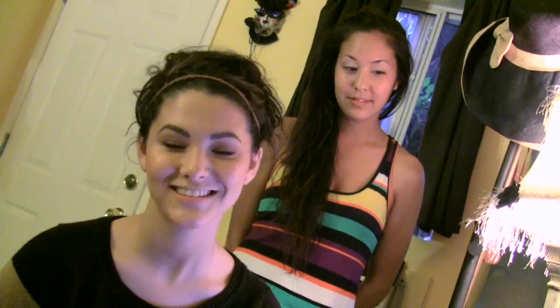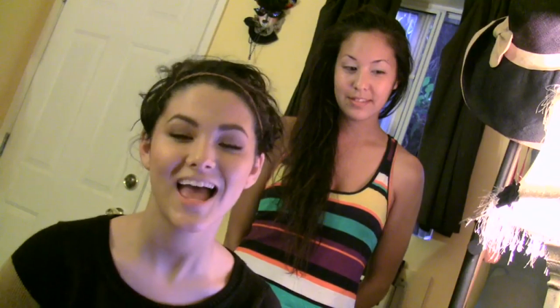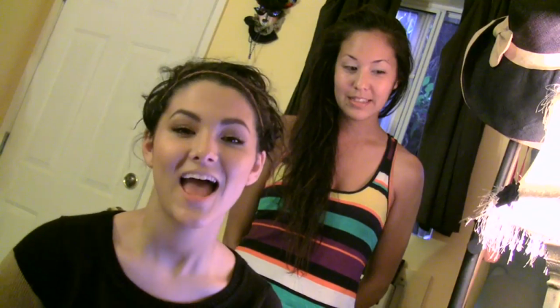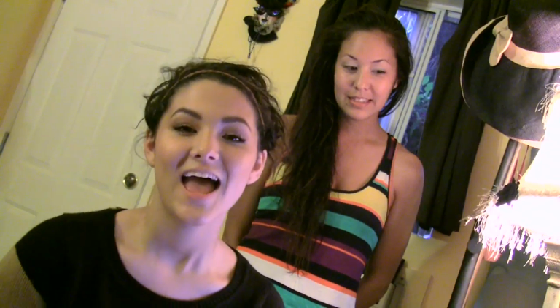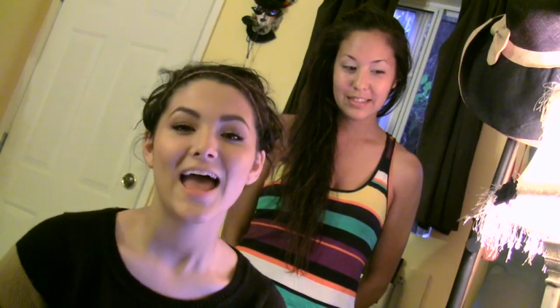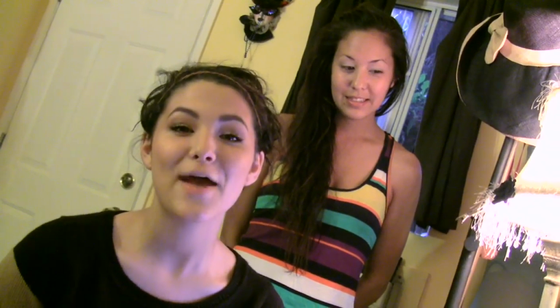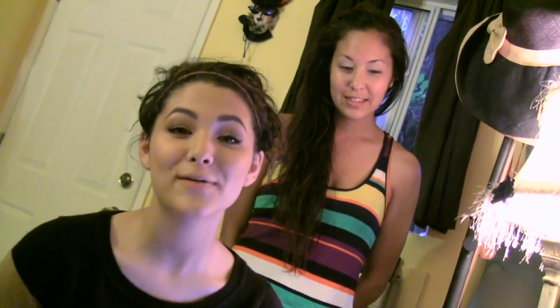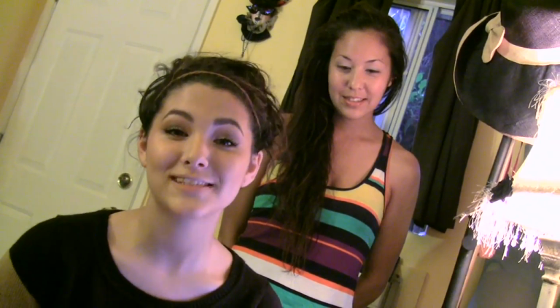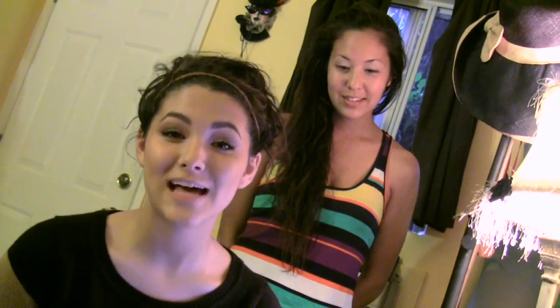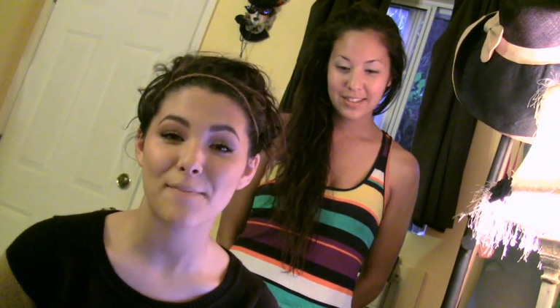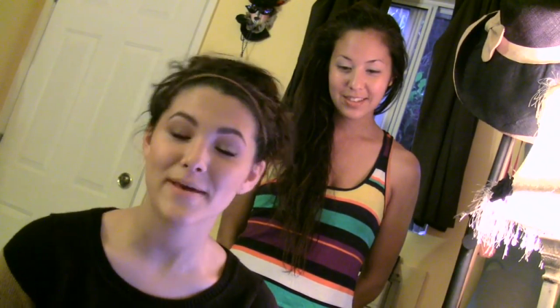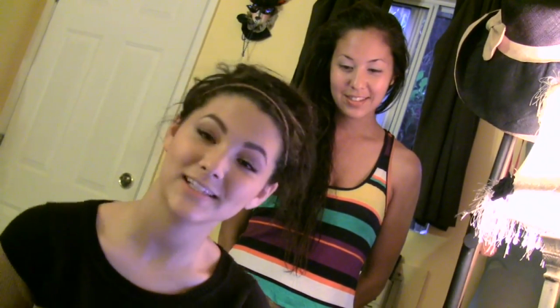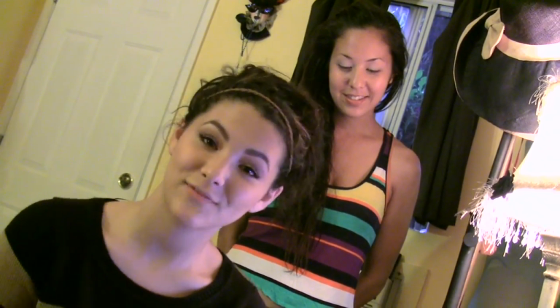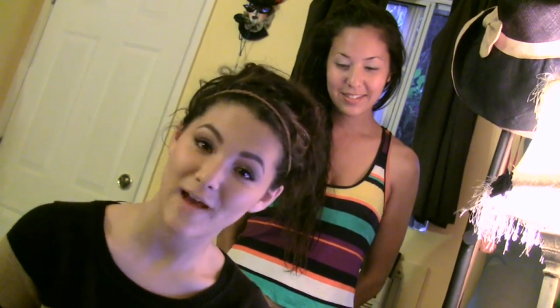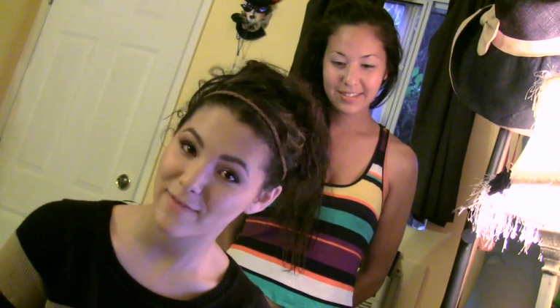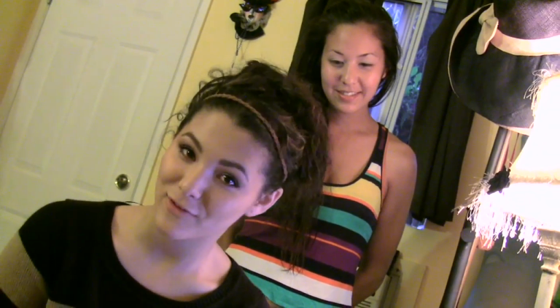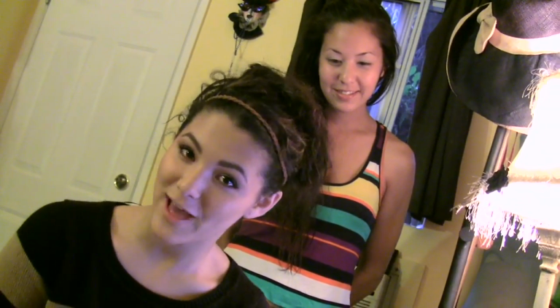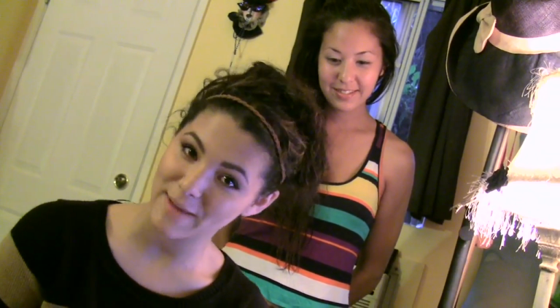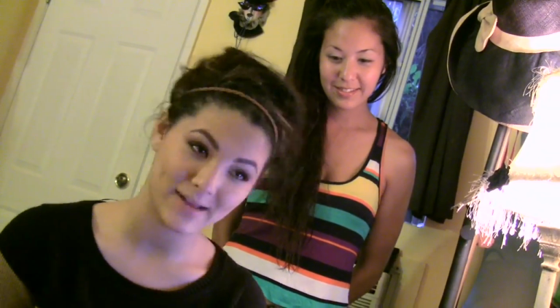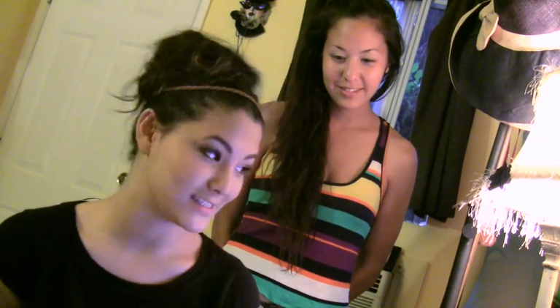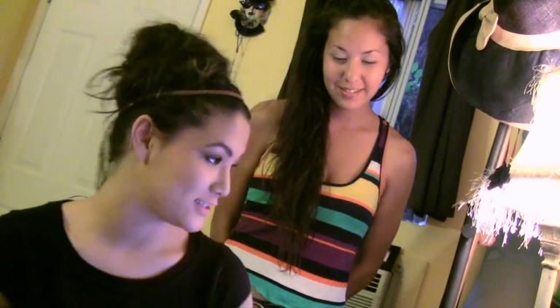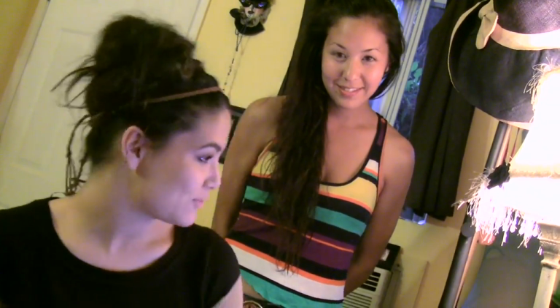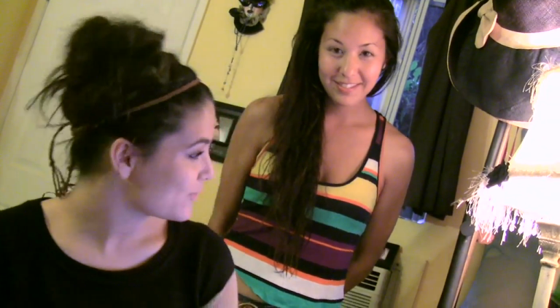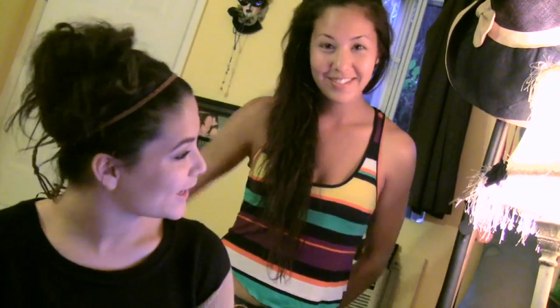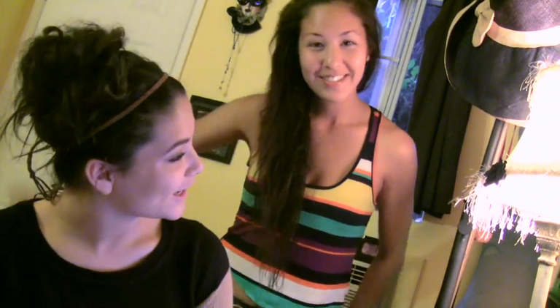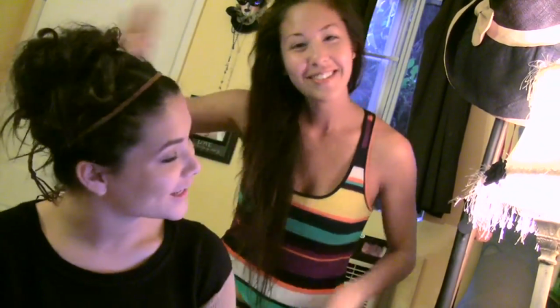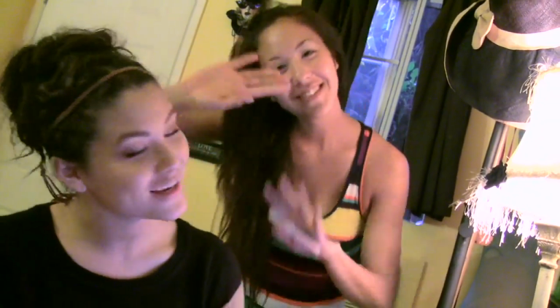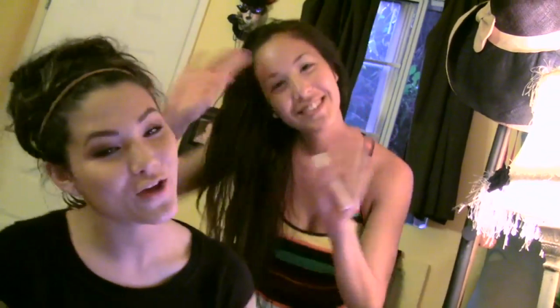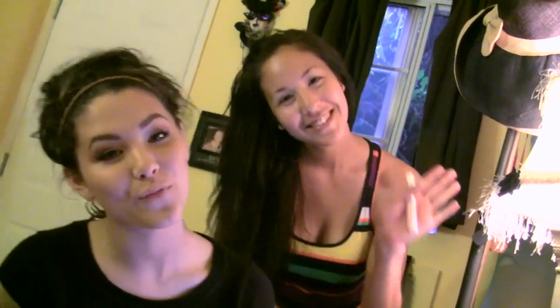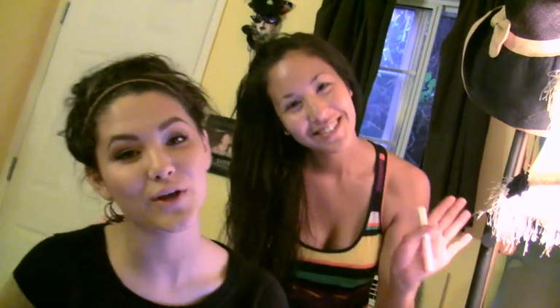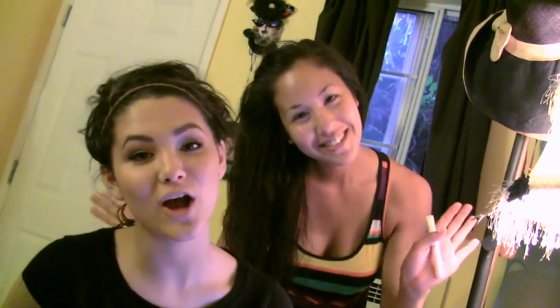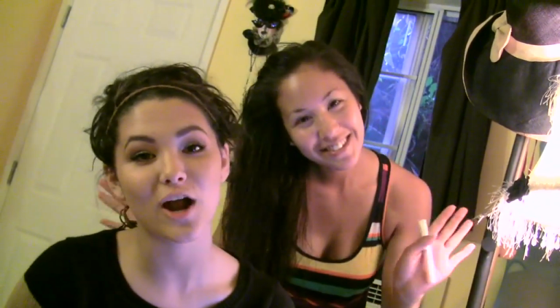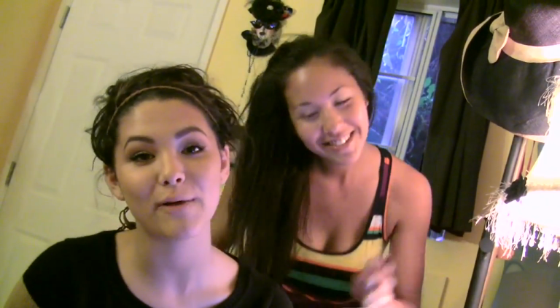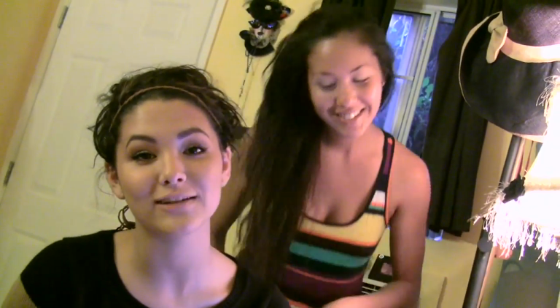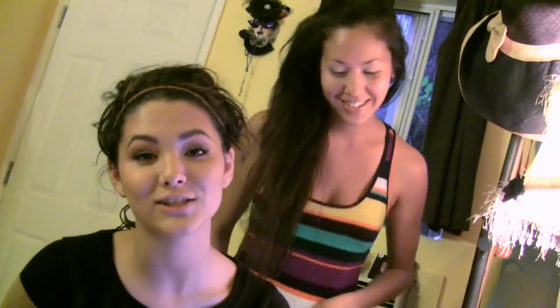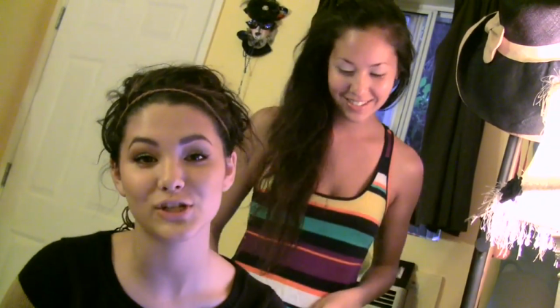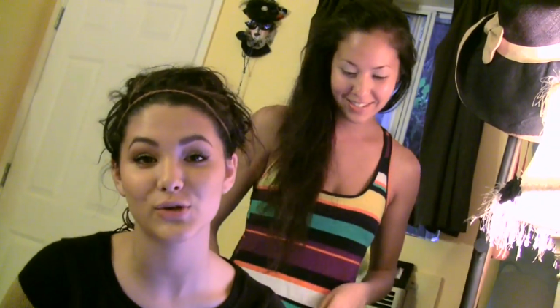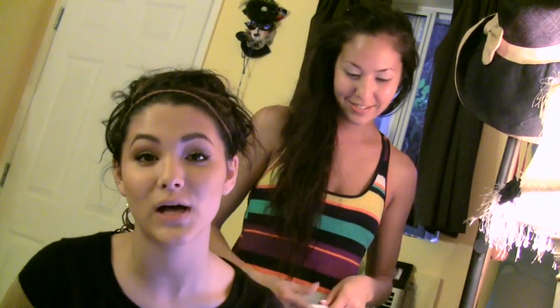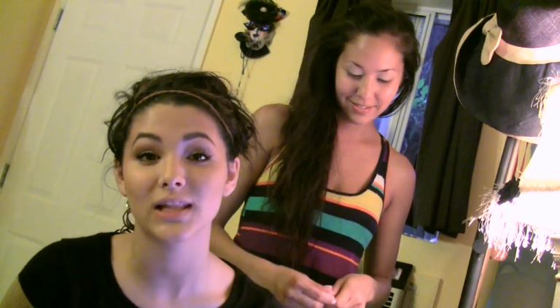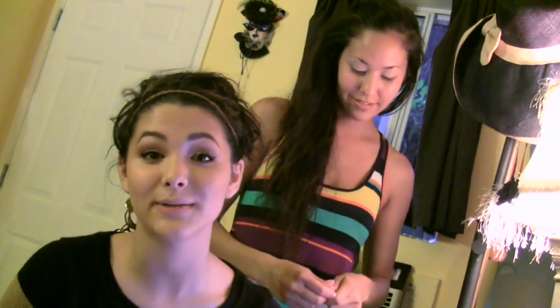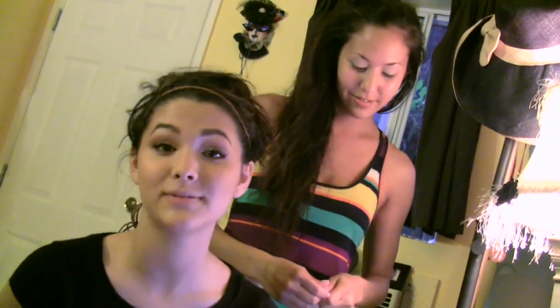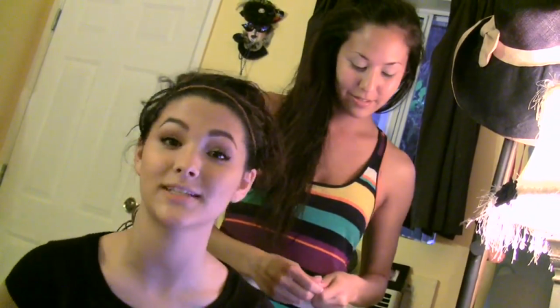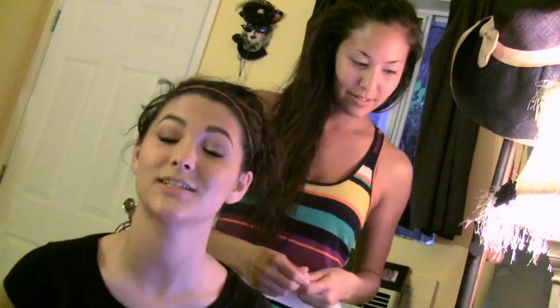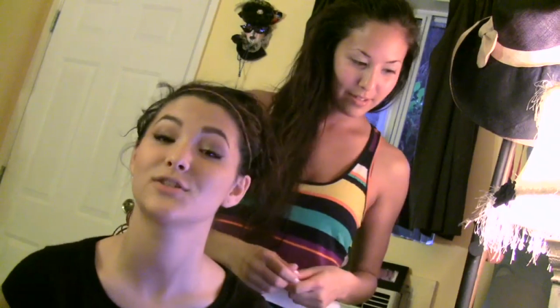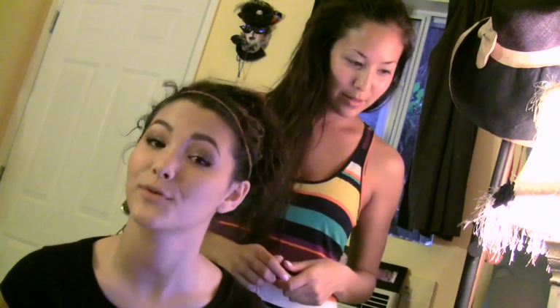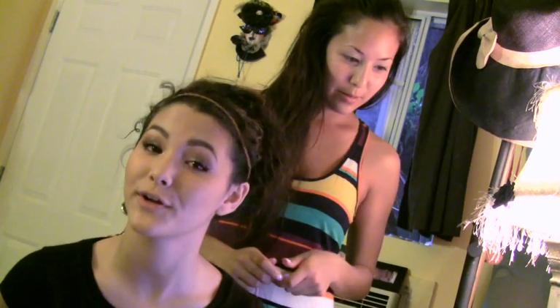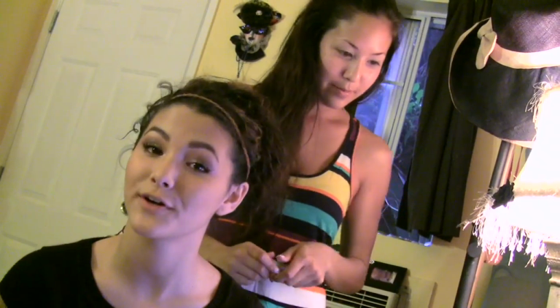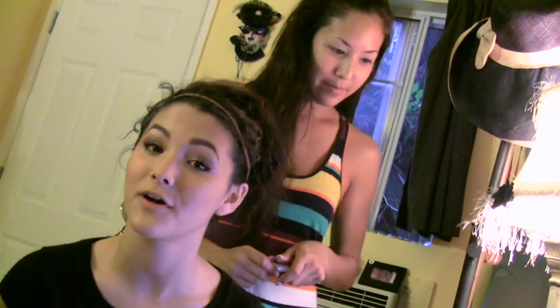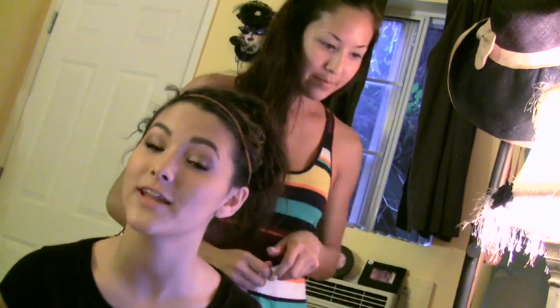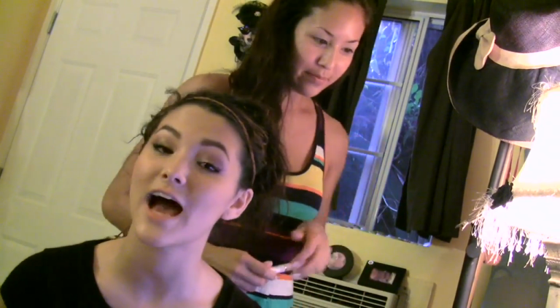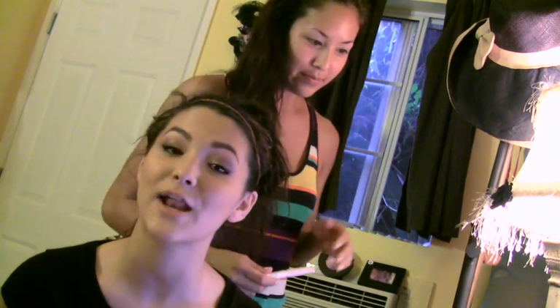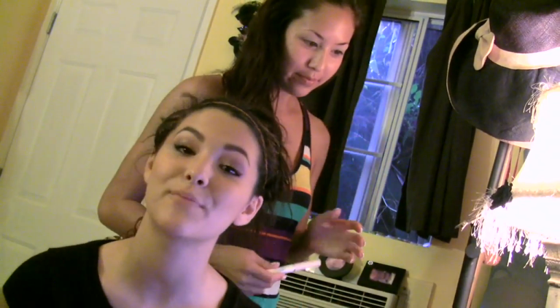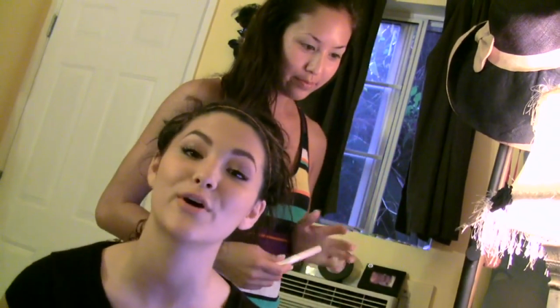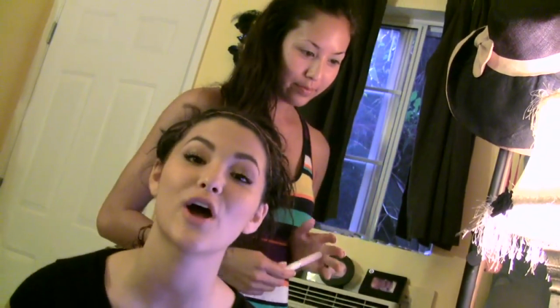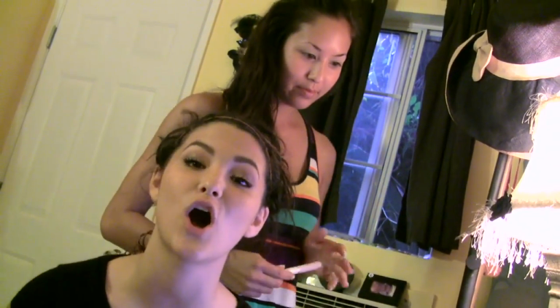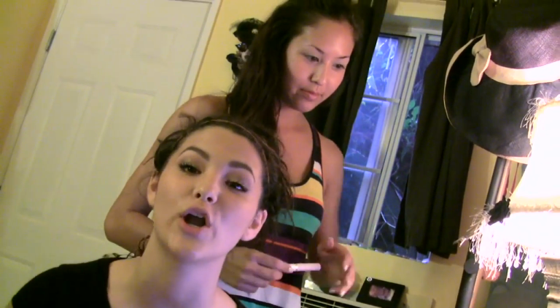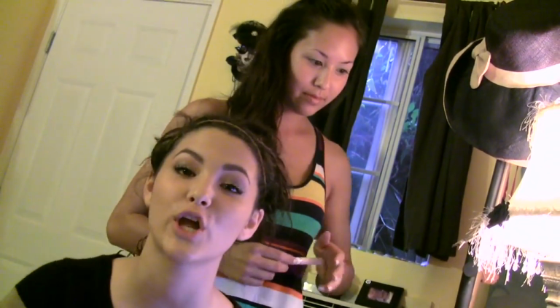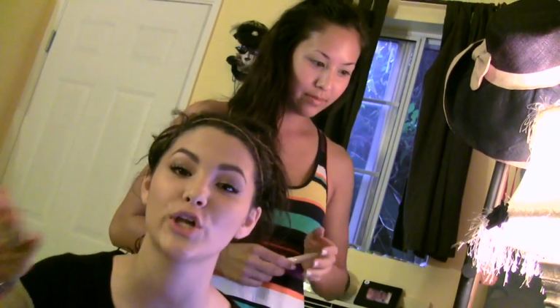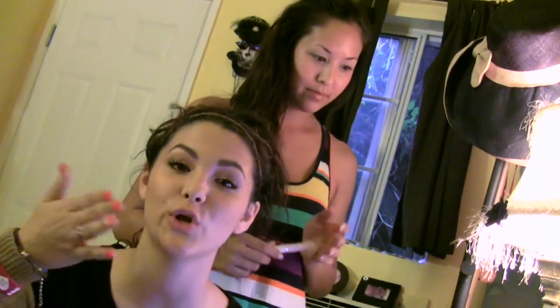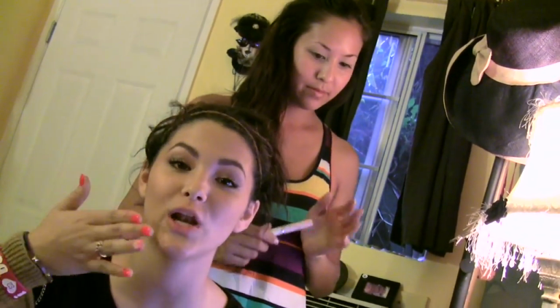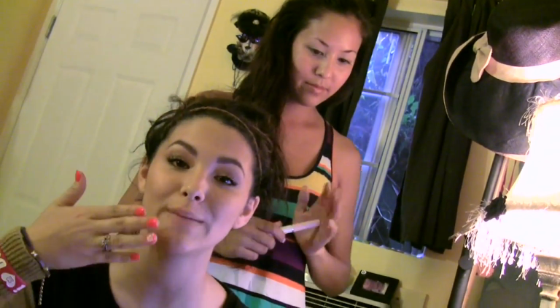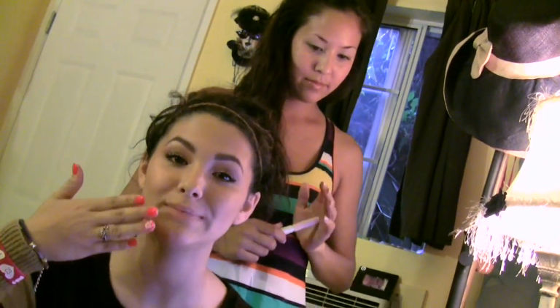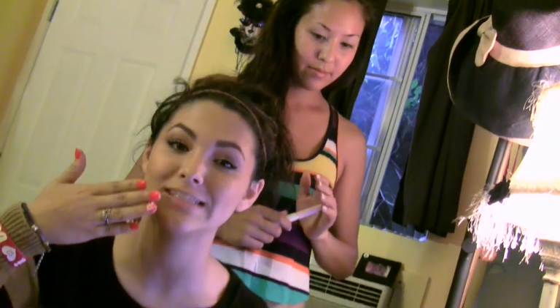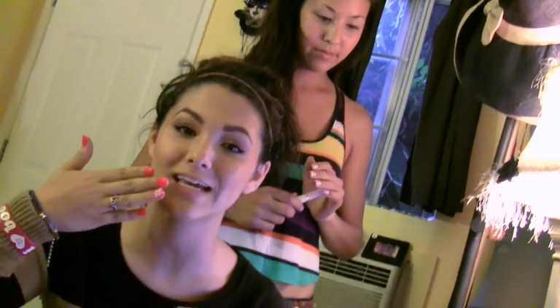Hey, what's up? It's Fievel and my sister Megan. We are about to do a lipstick tutorial on how to put on your lipstick.